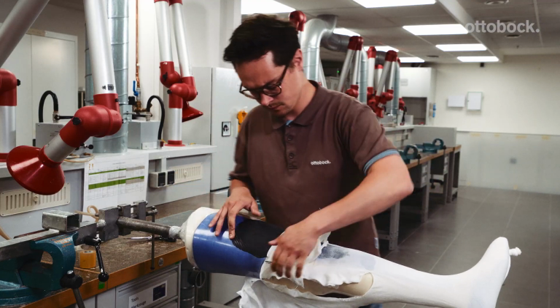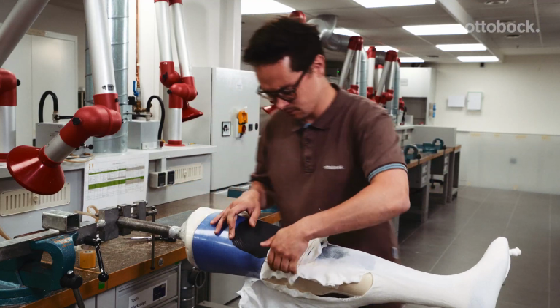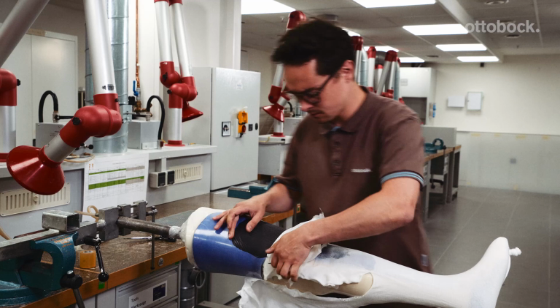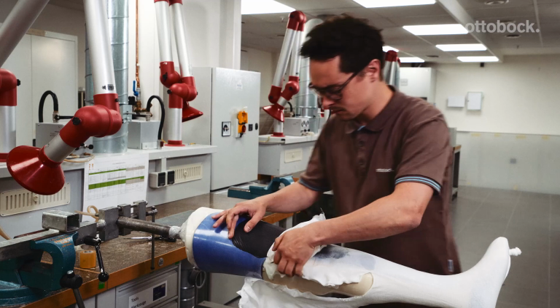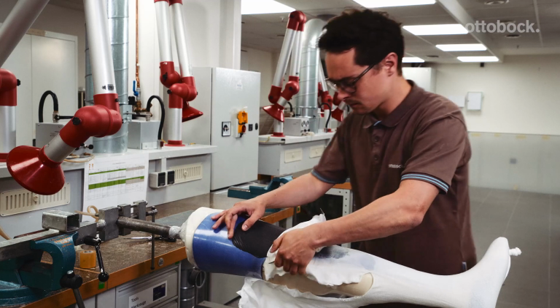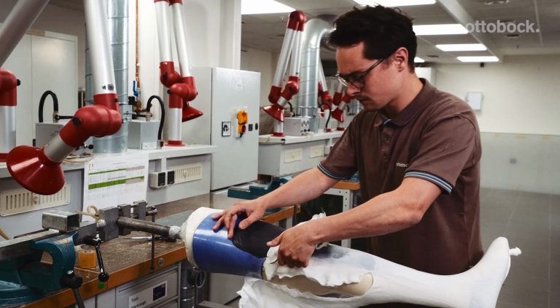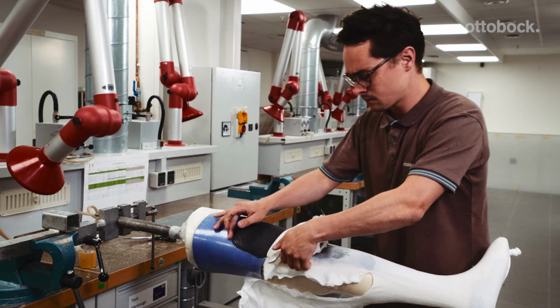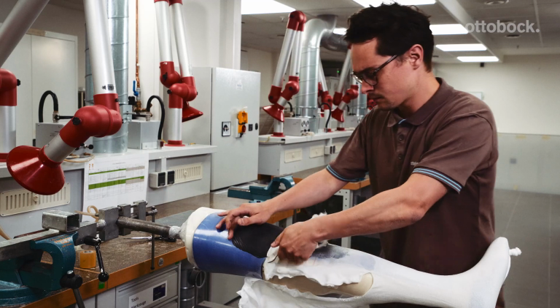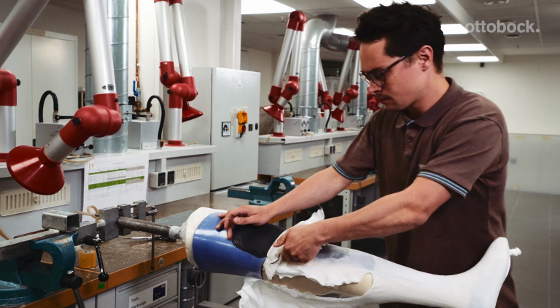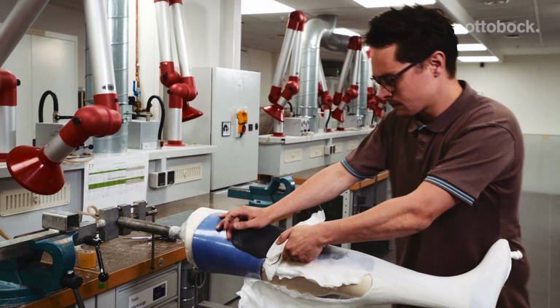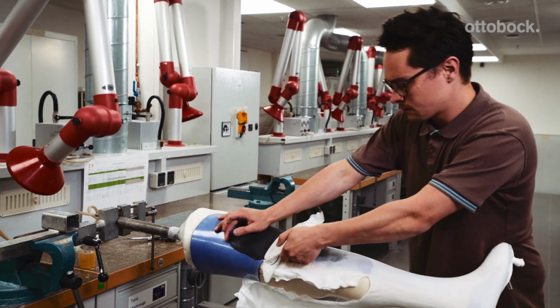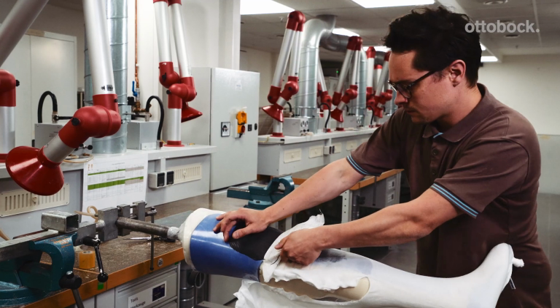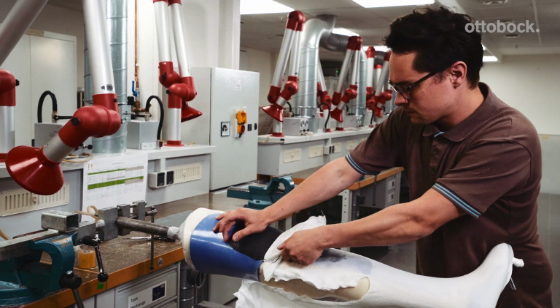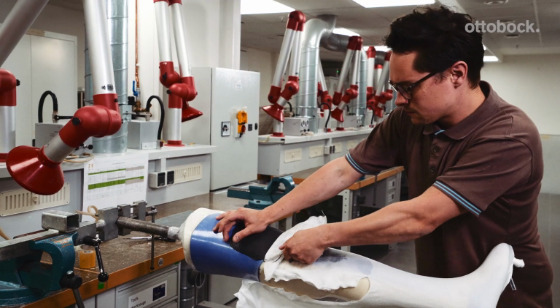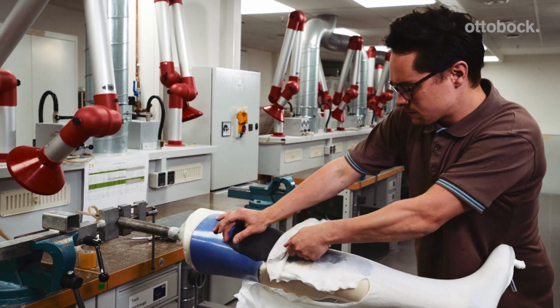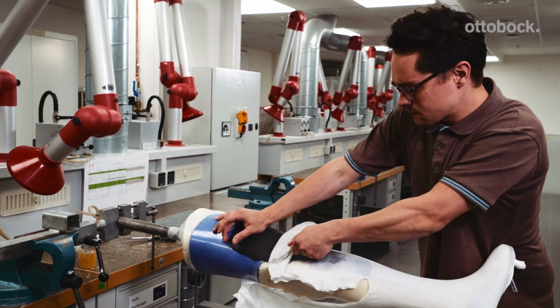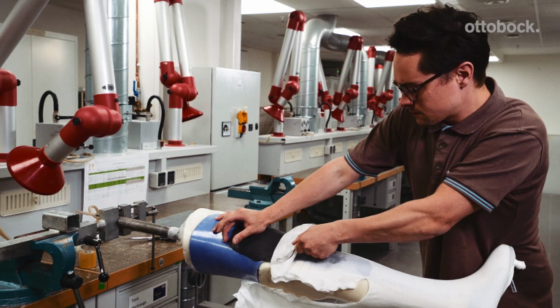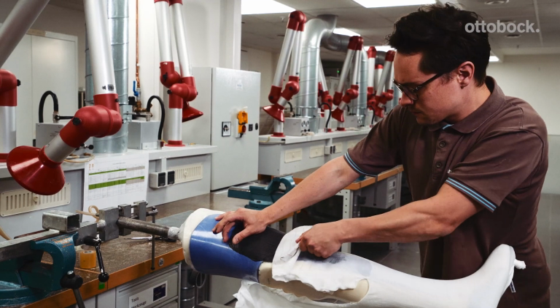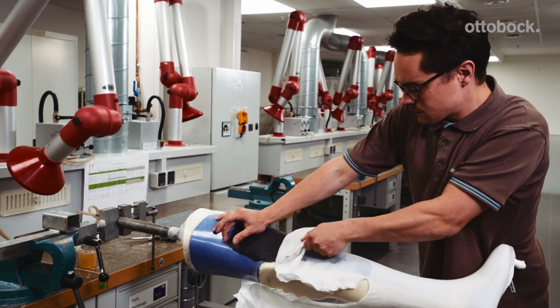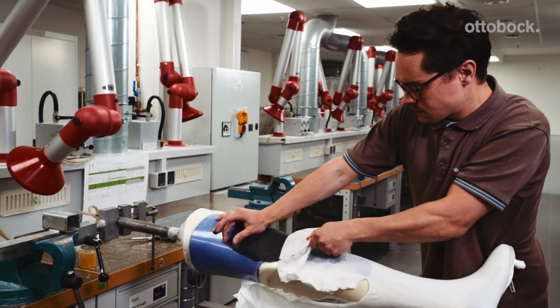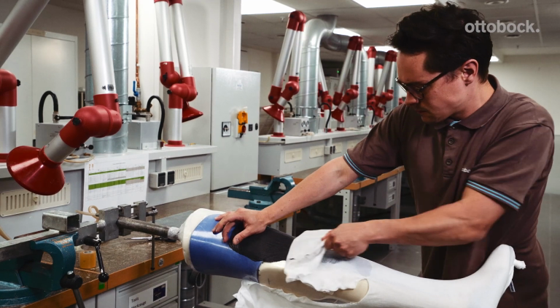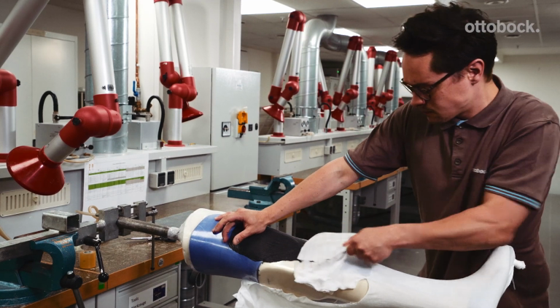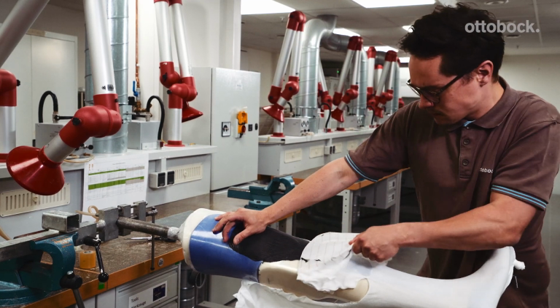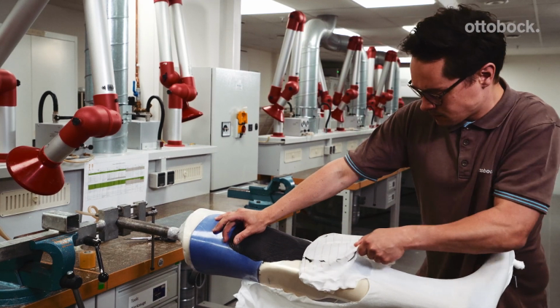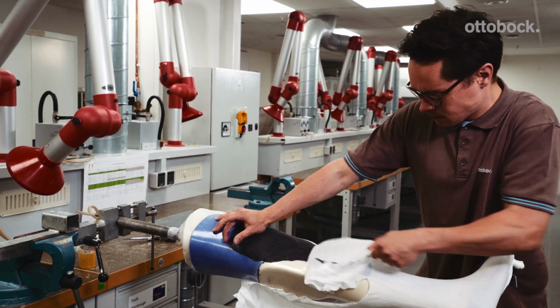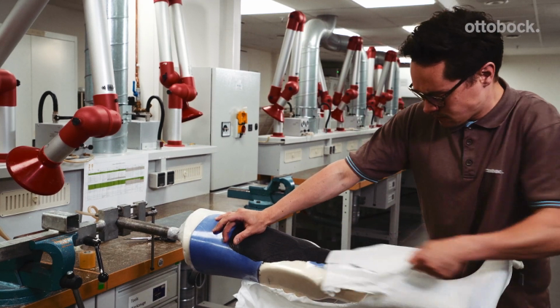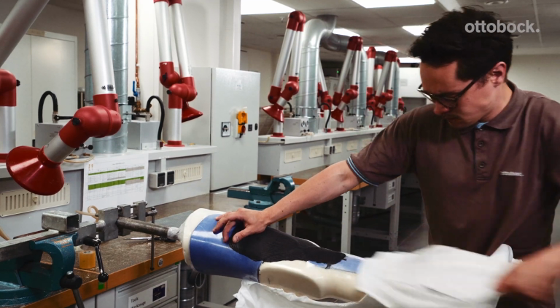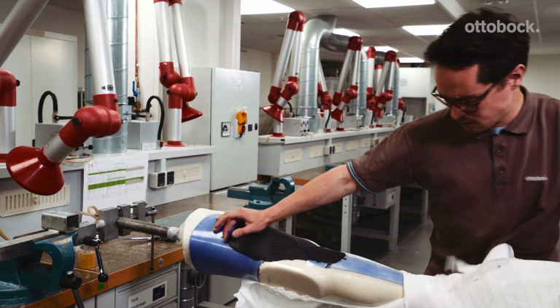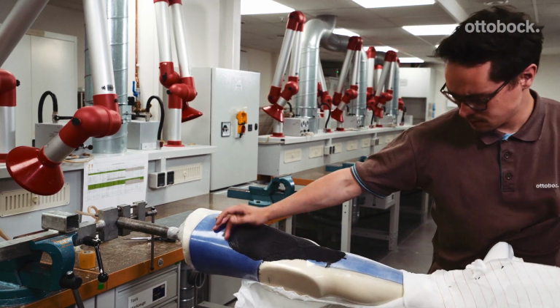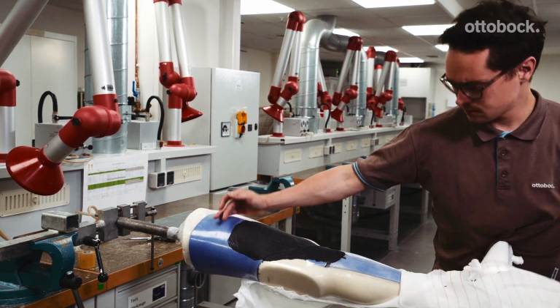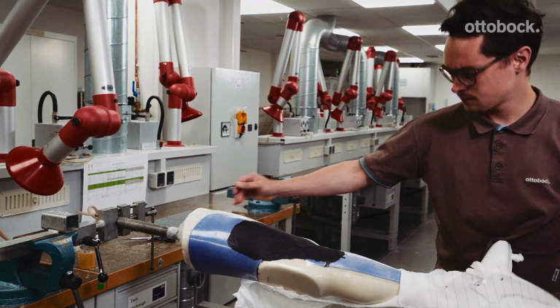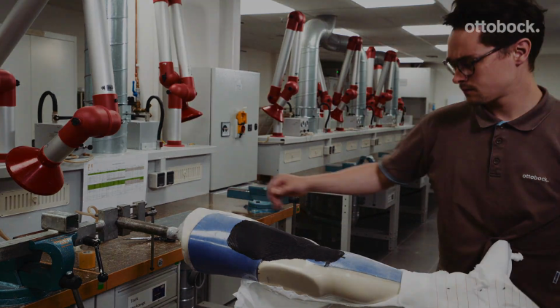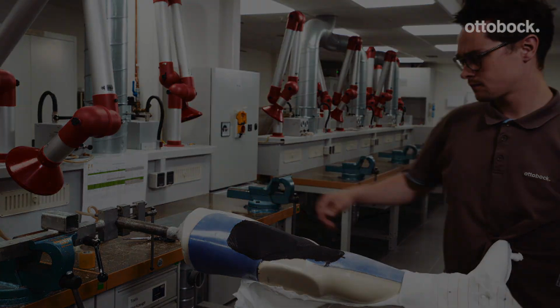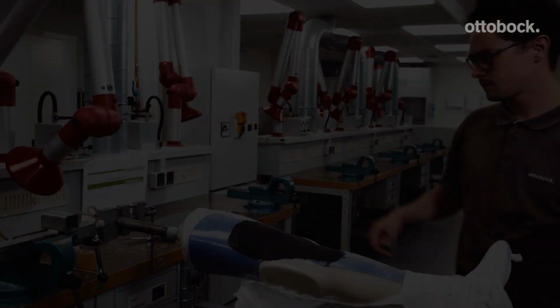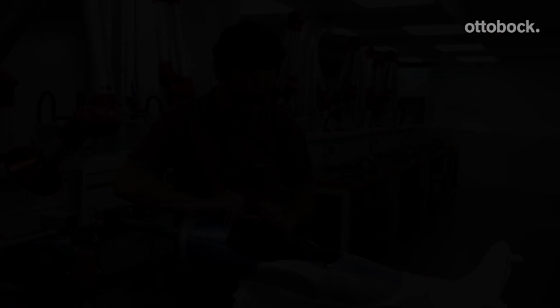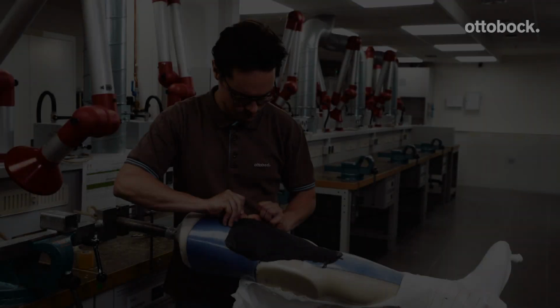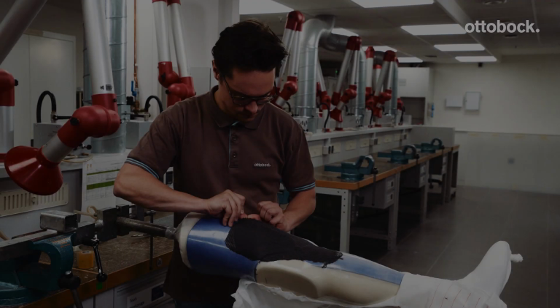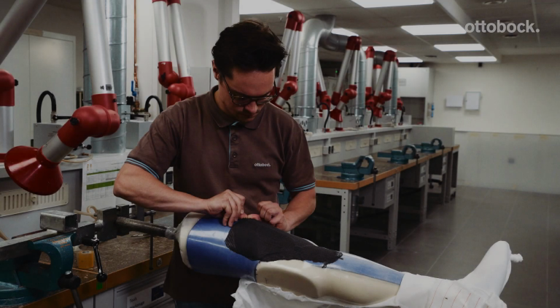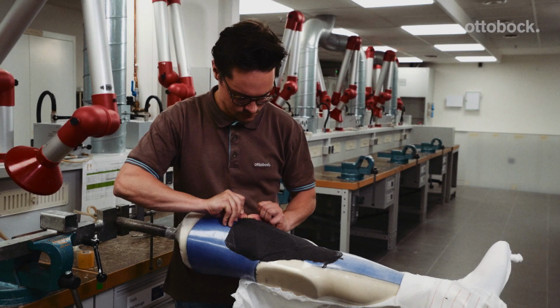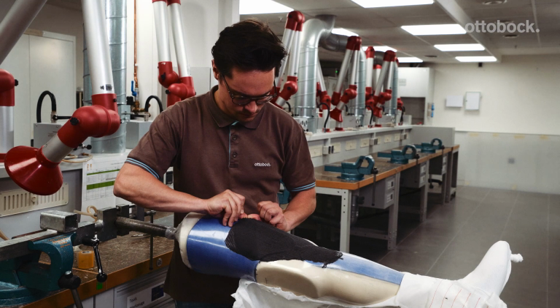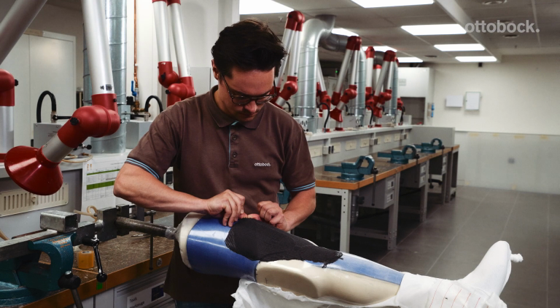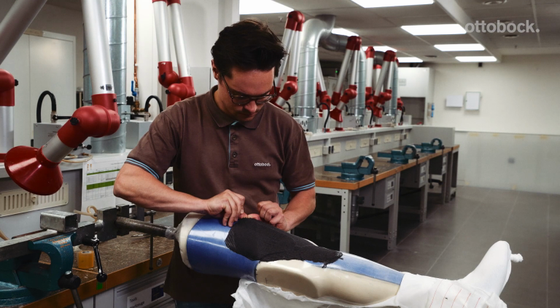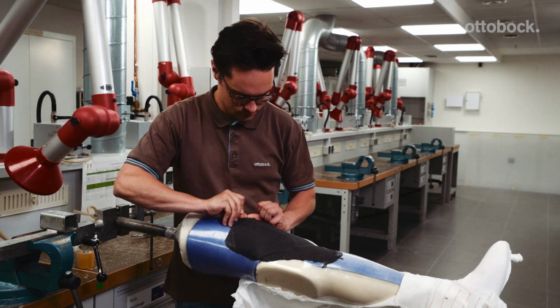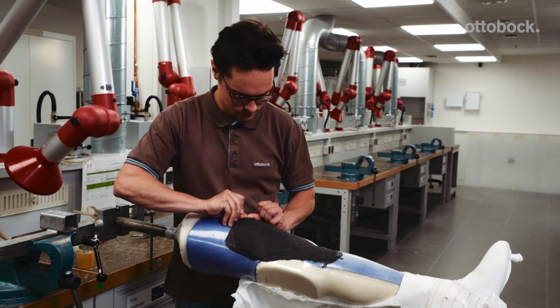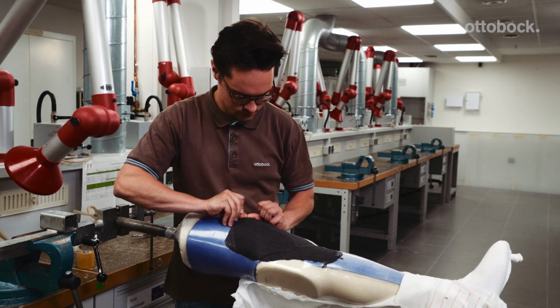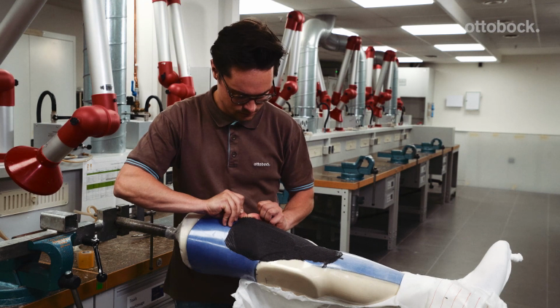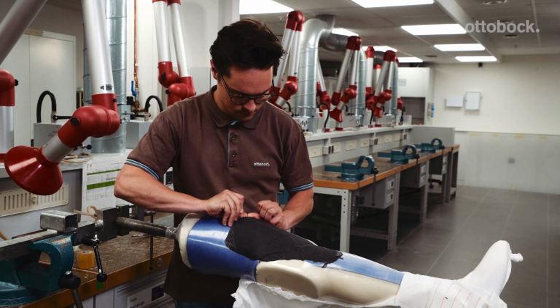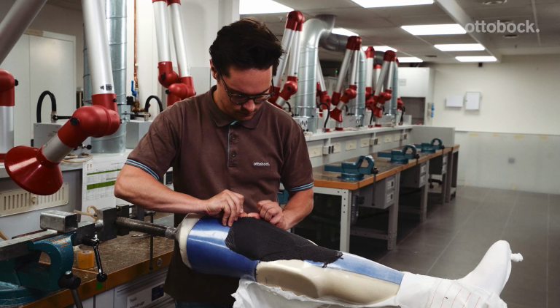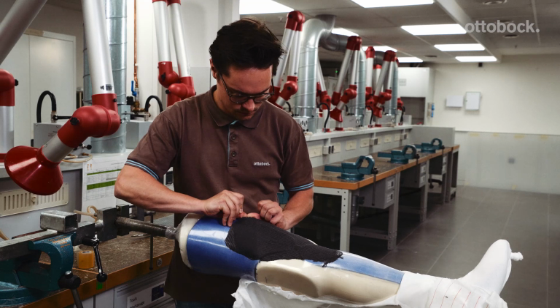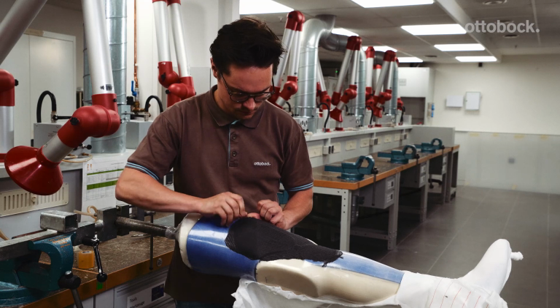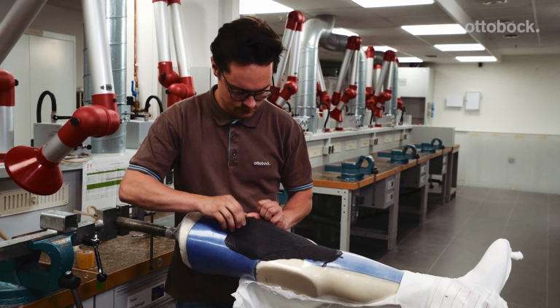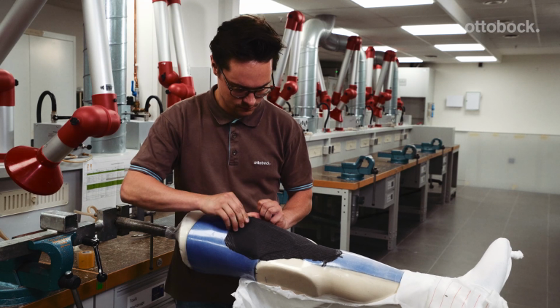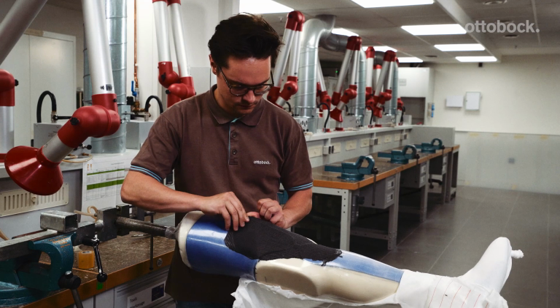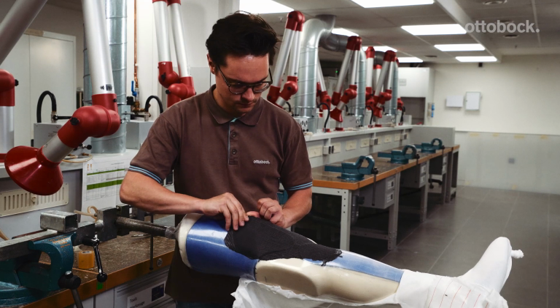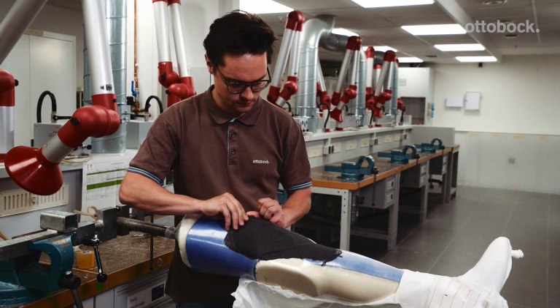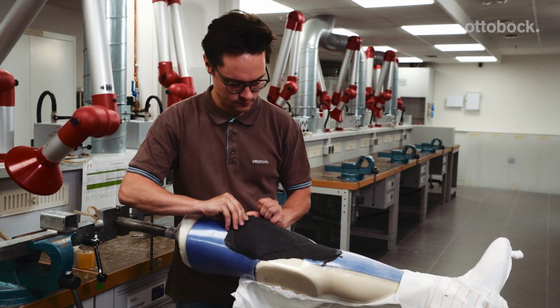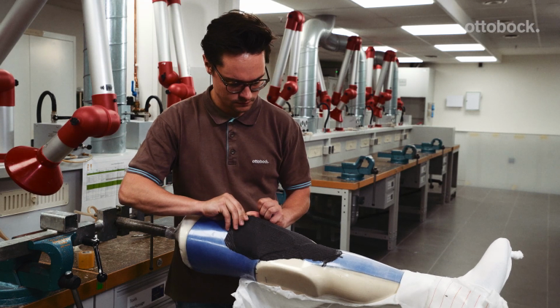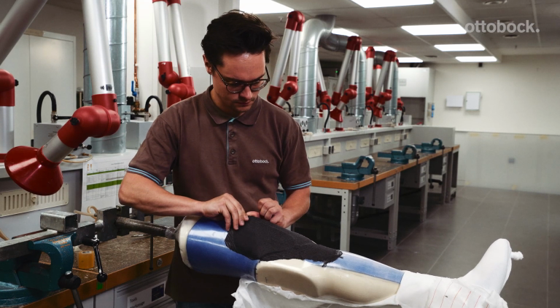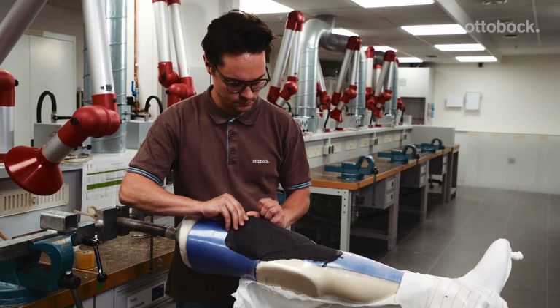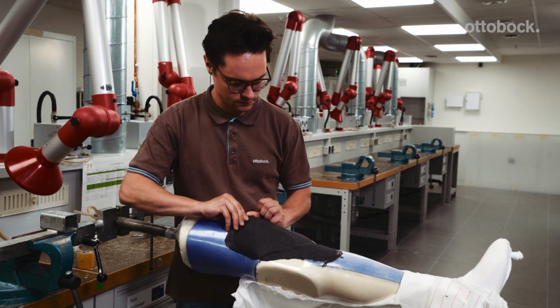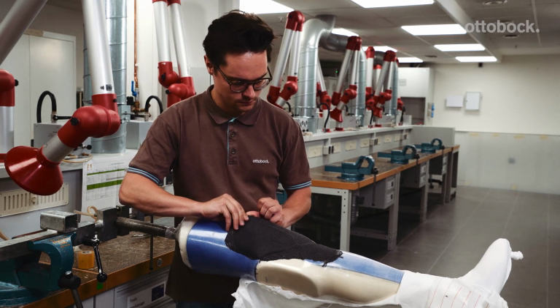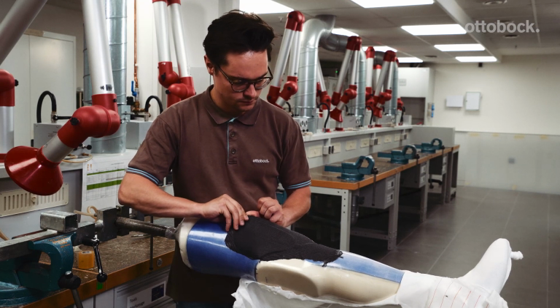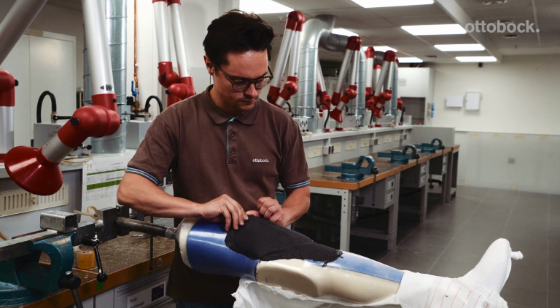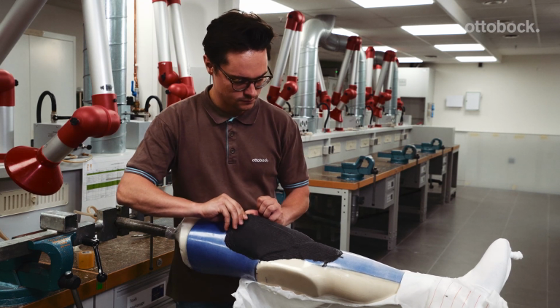Once it is hardened, you can remove the outer foil, the Perlon stockinette, and the peel ply, and remove the inner shell.